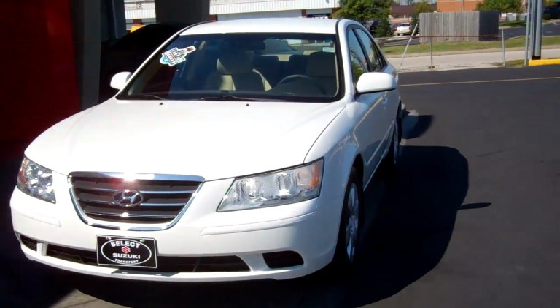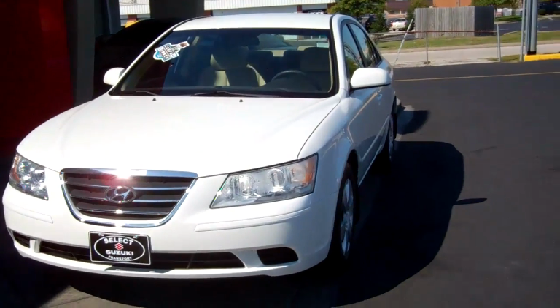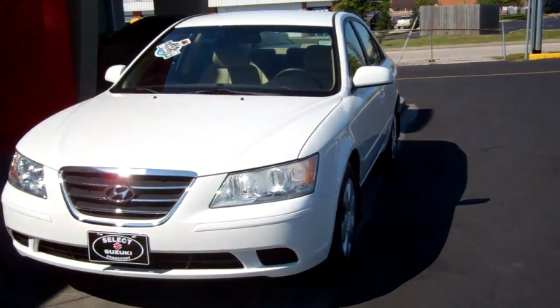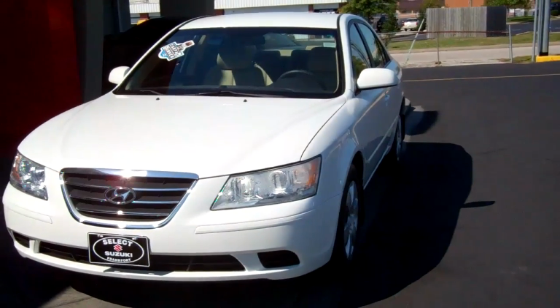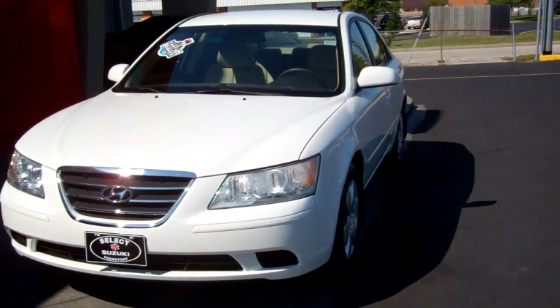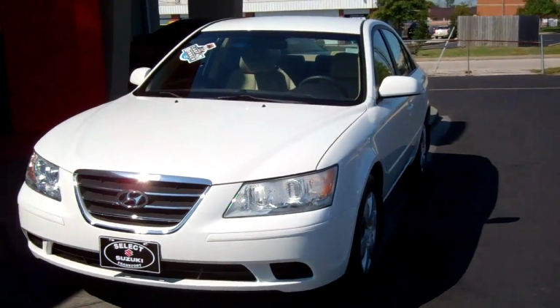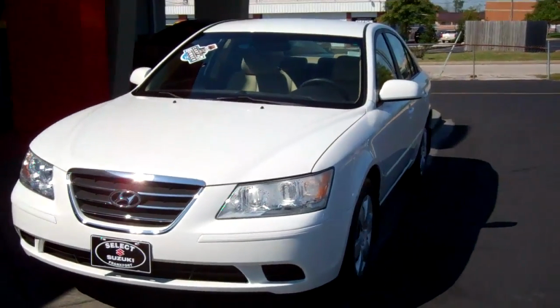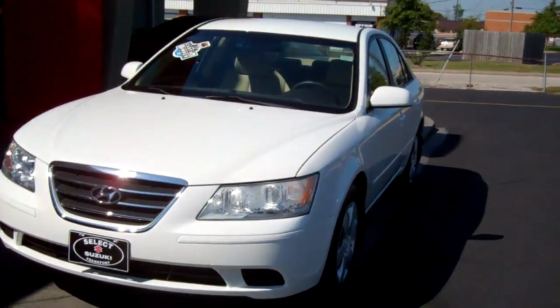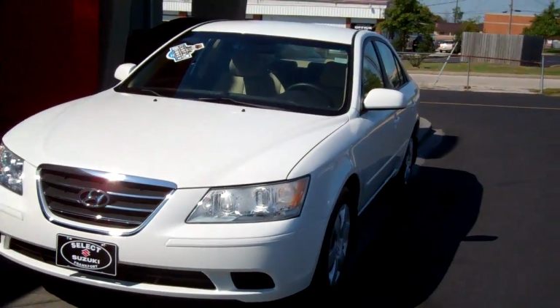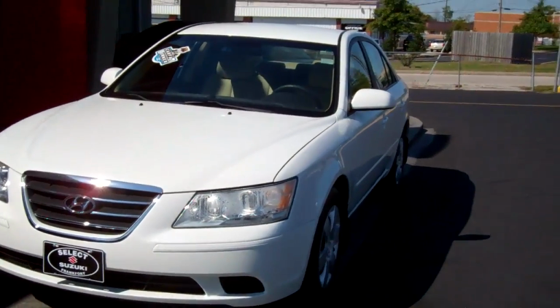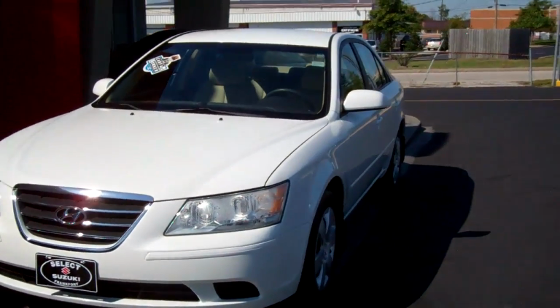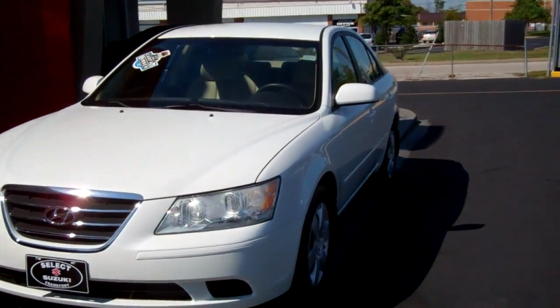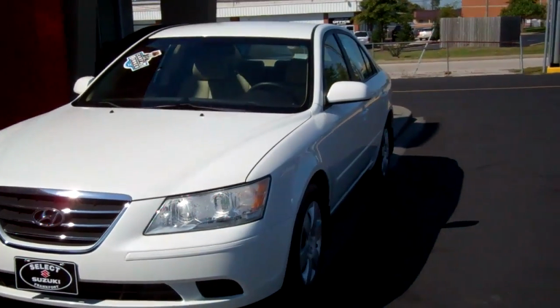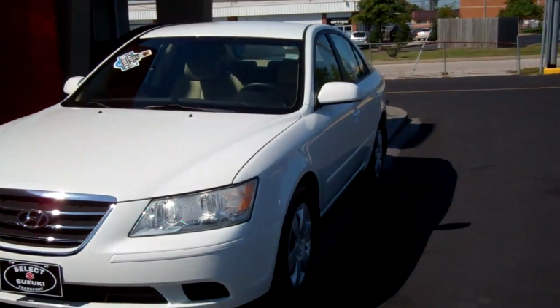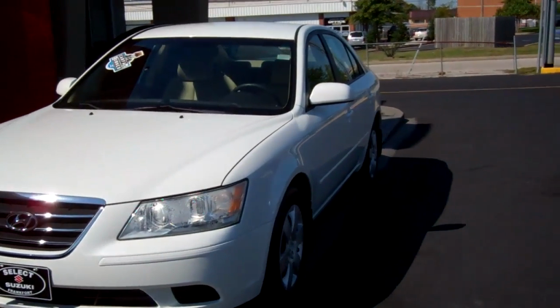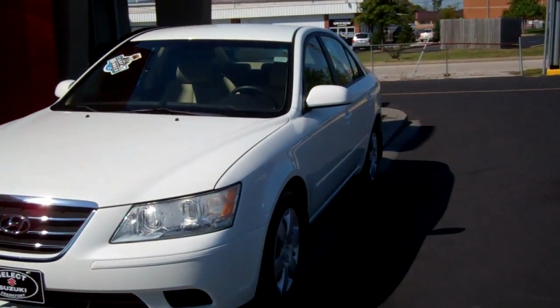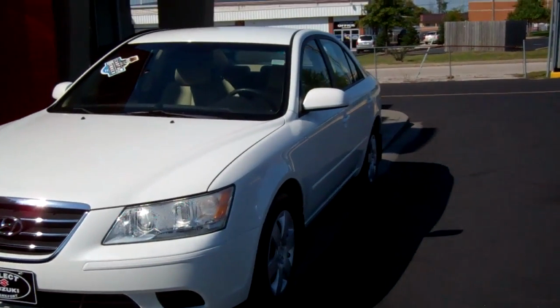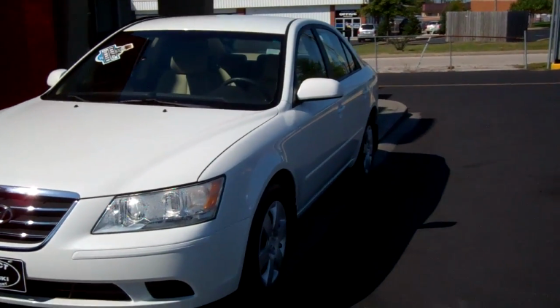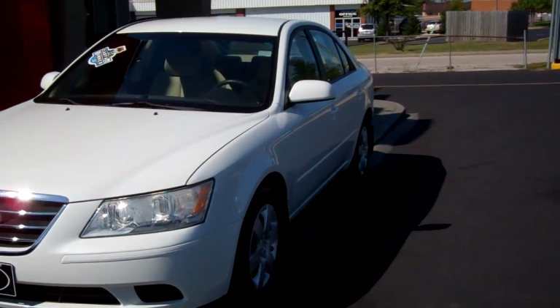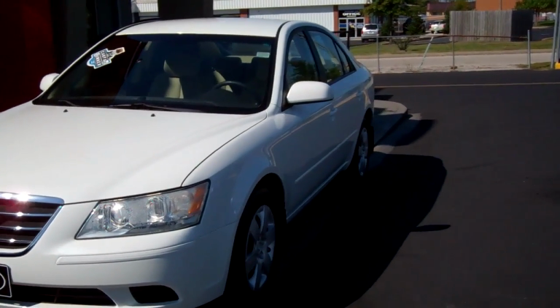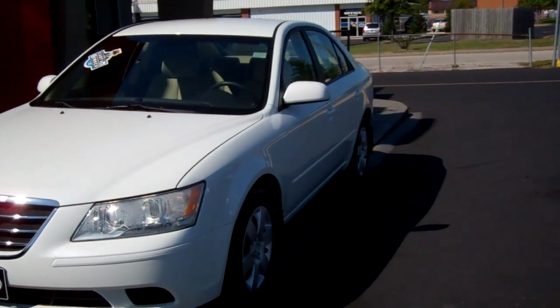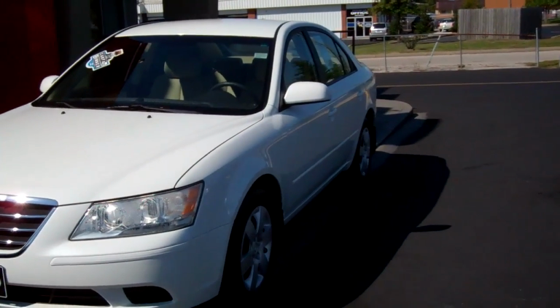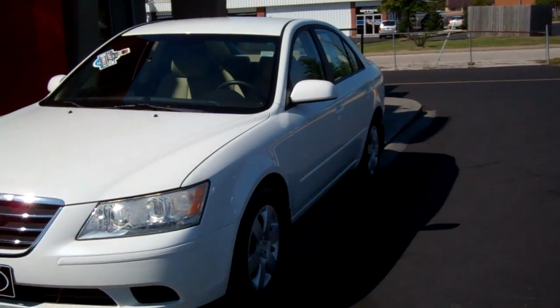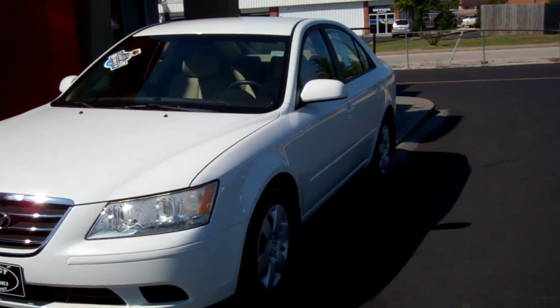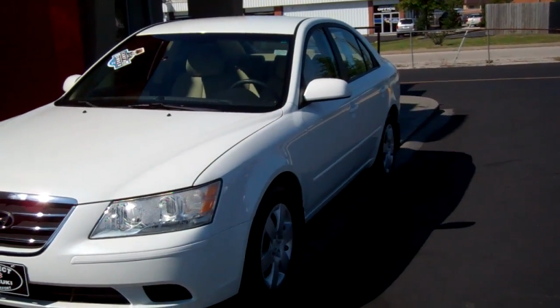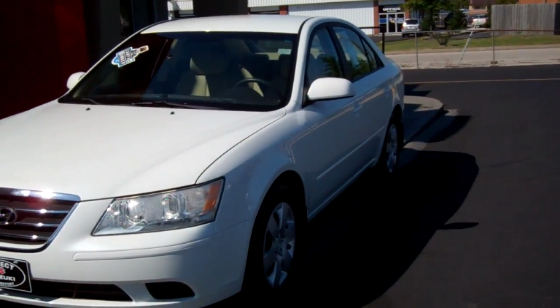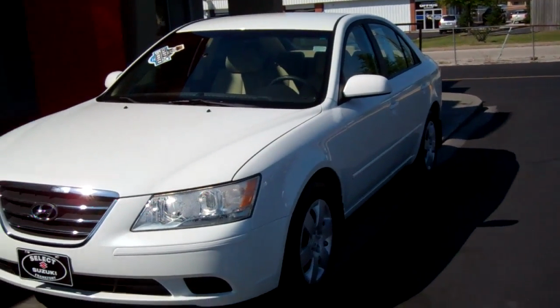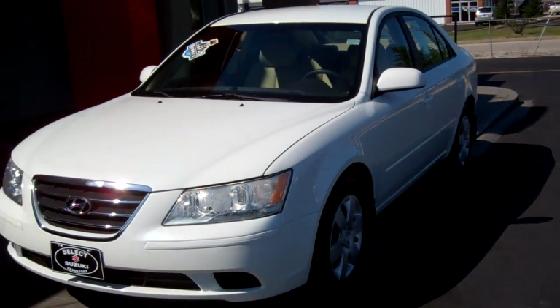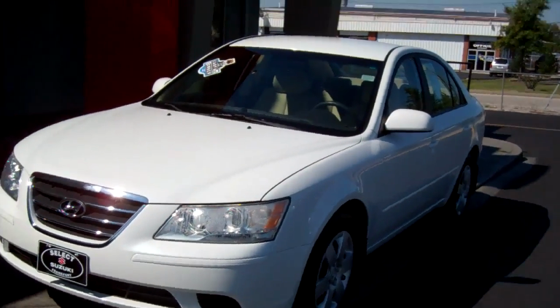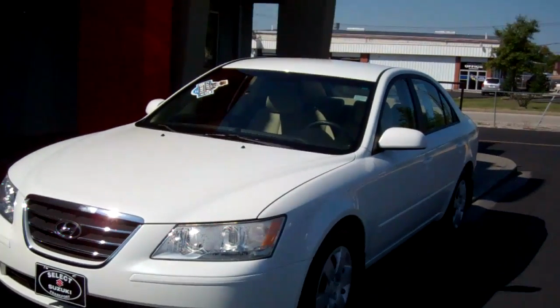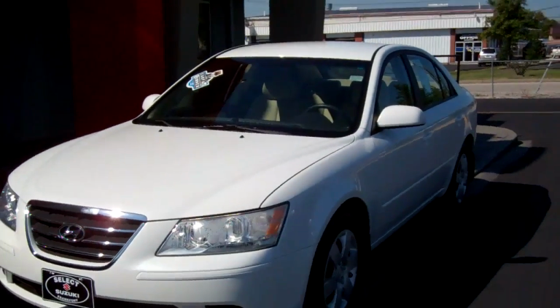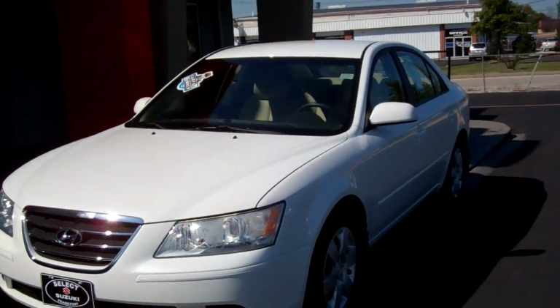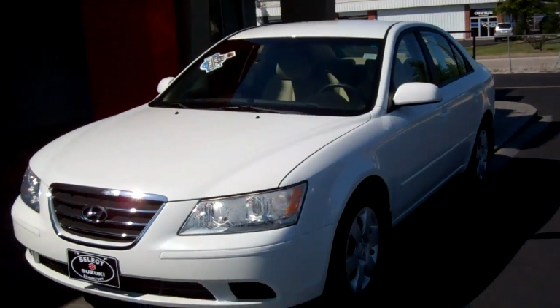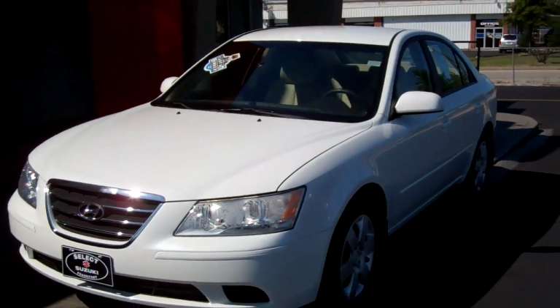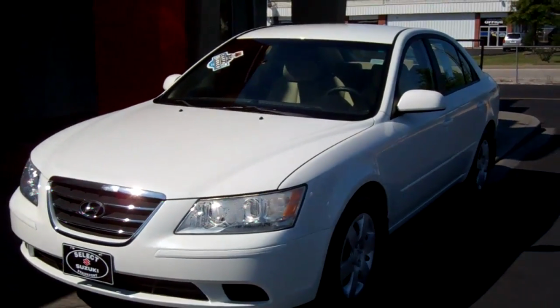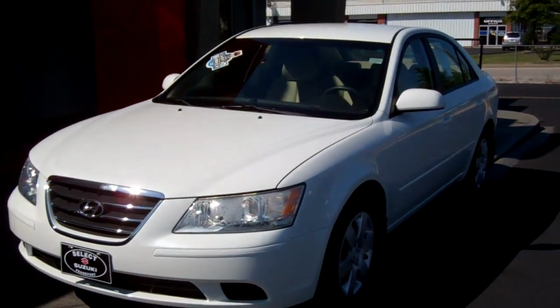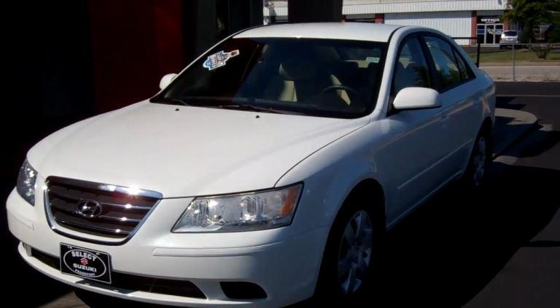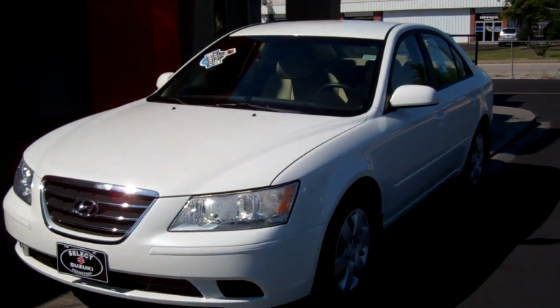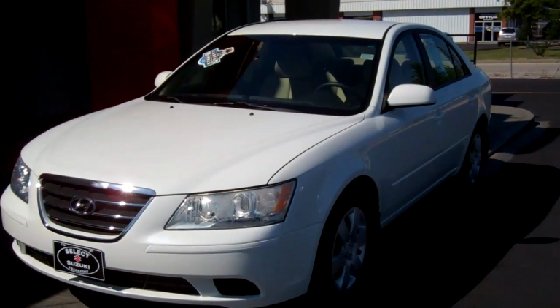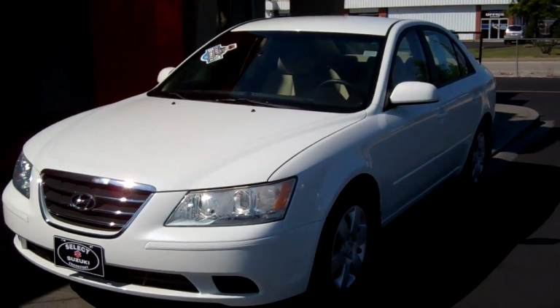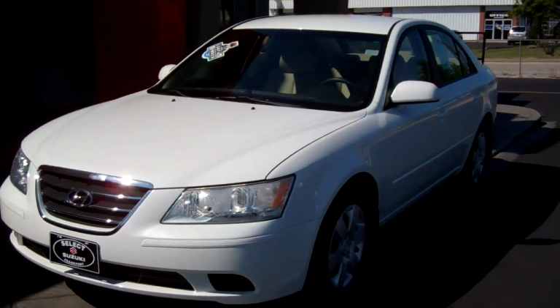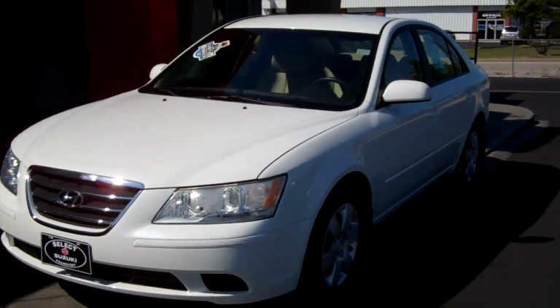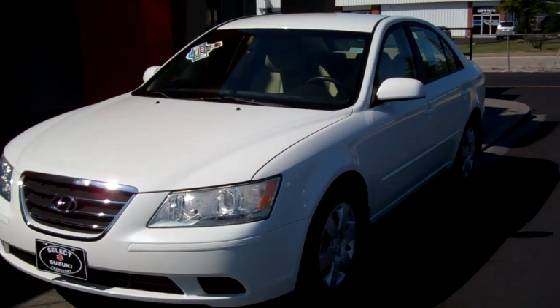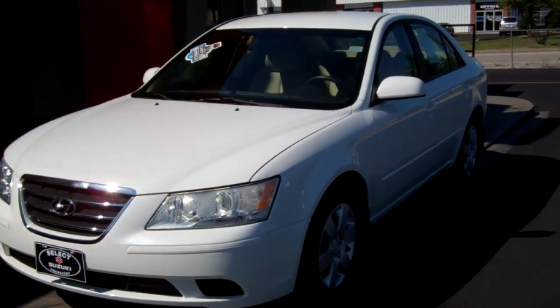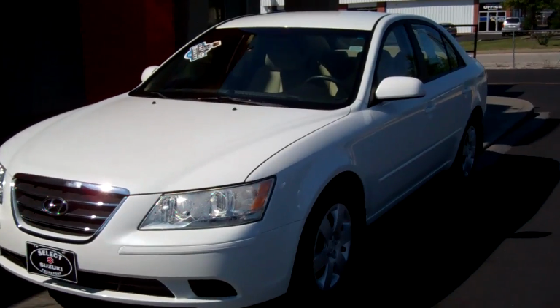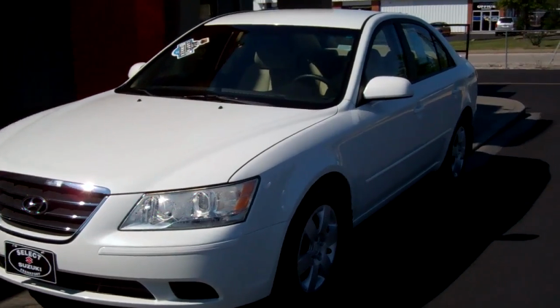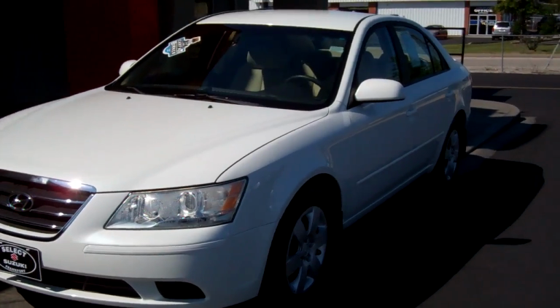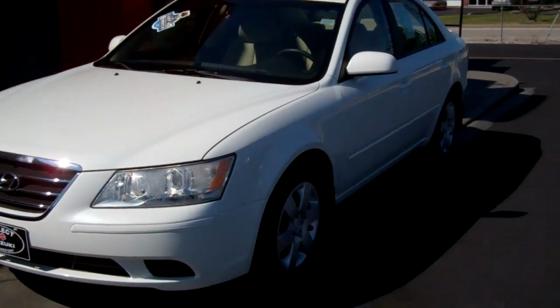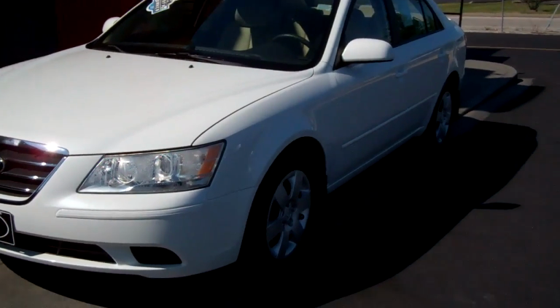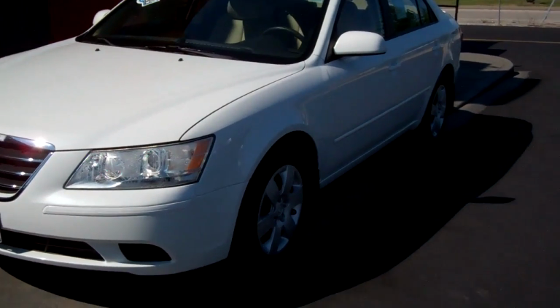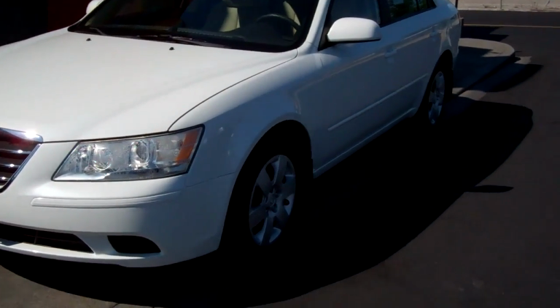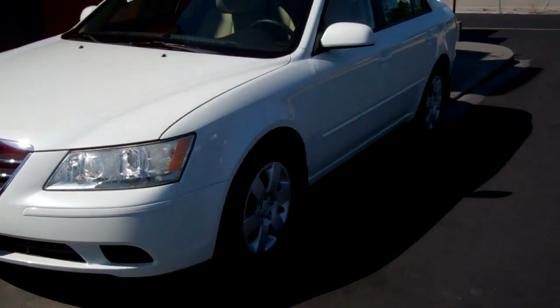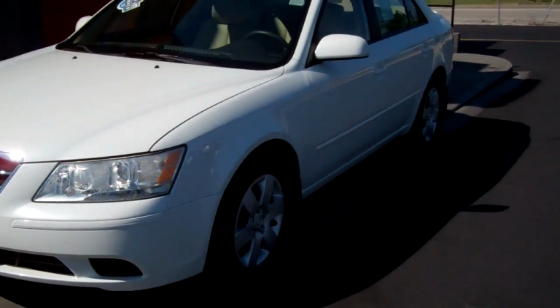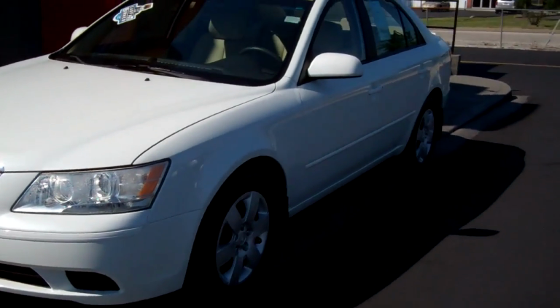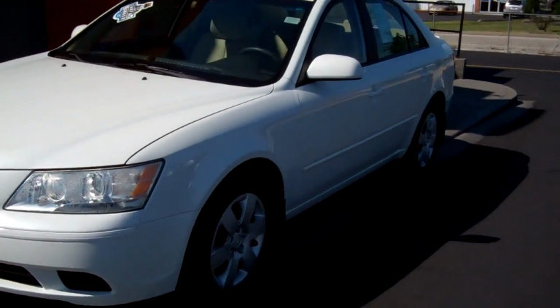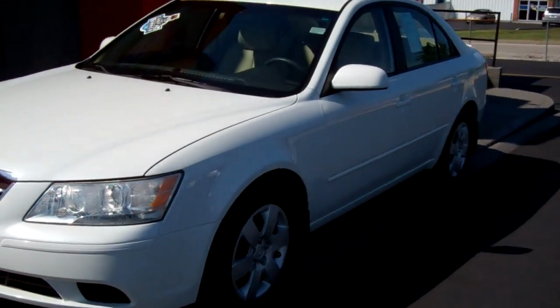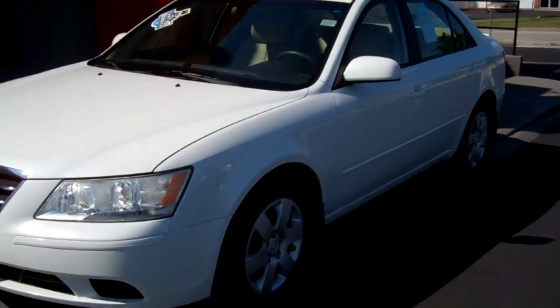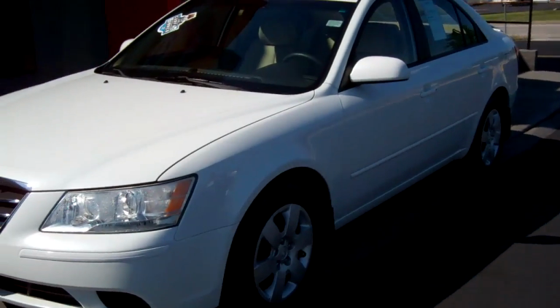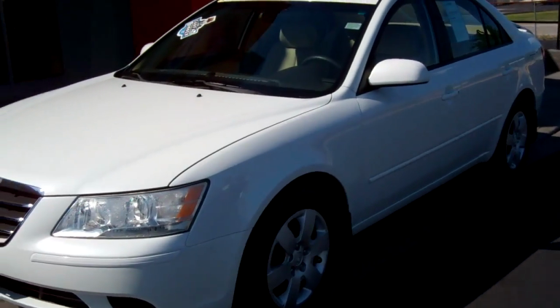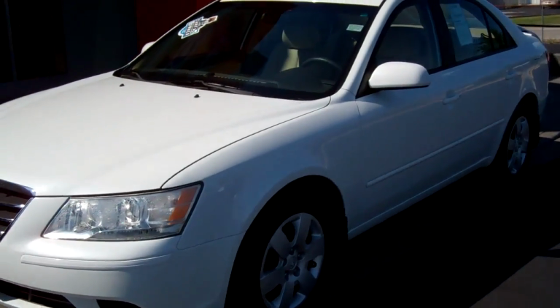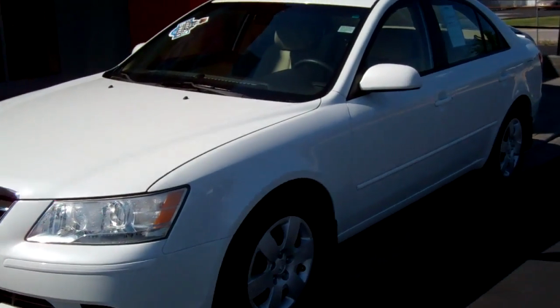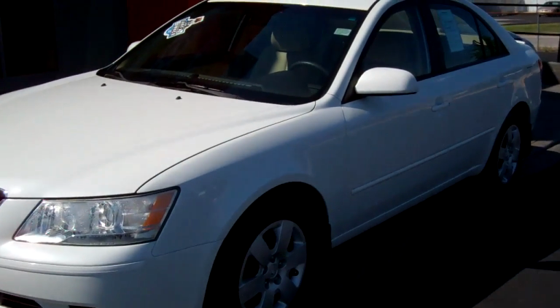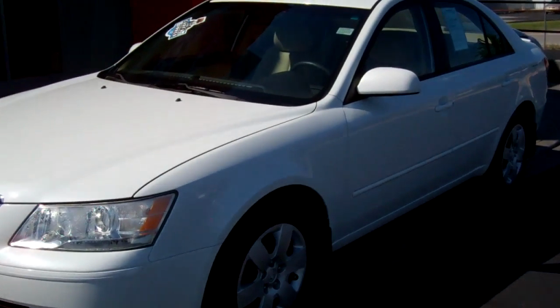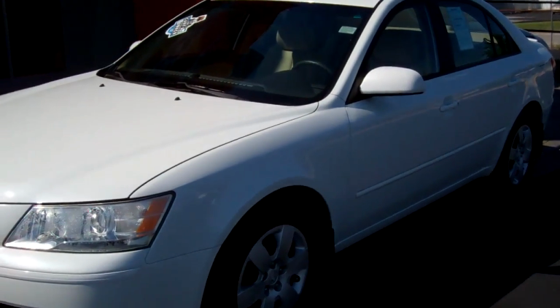Hey everybody, welcome back to Select Suzuki. This is Brad. Today we're going to take a look at a one owner 2009 Hyundai Sonata with 24,000 miles.